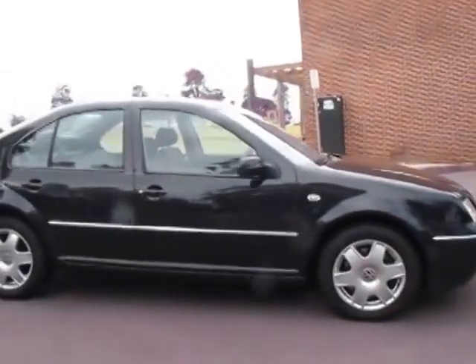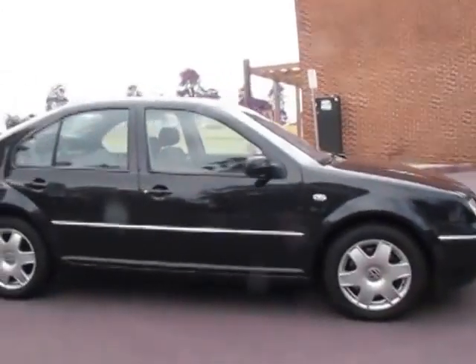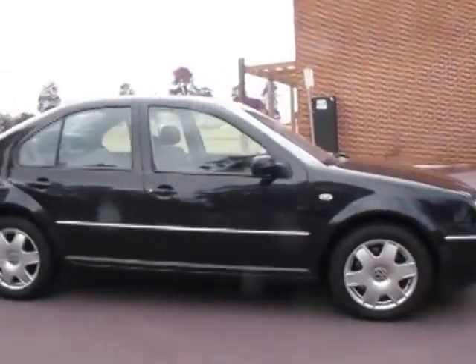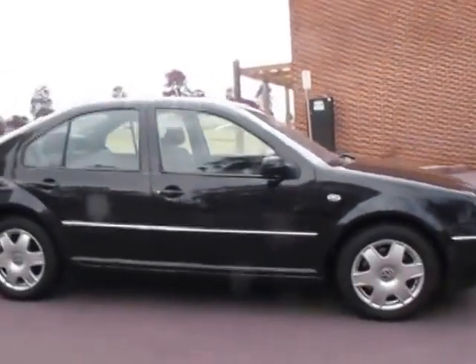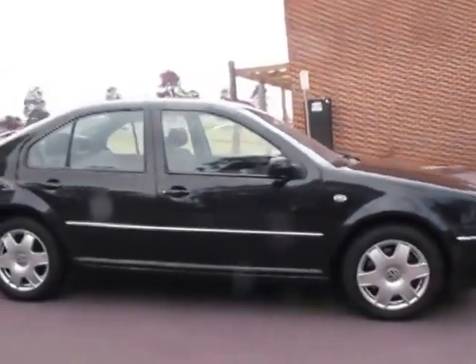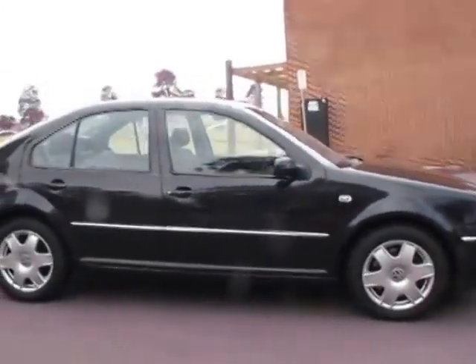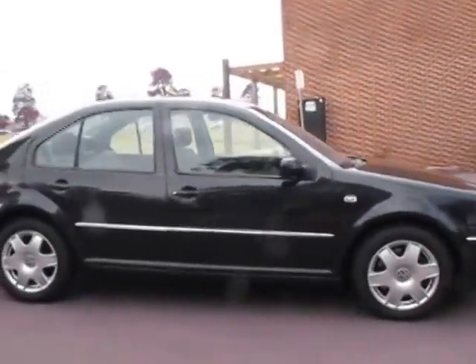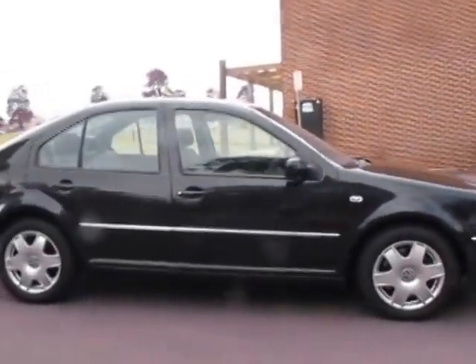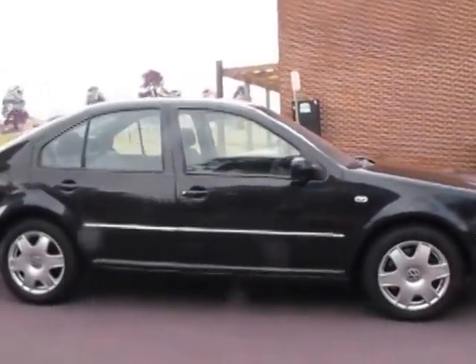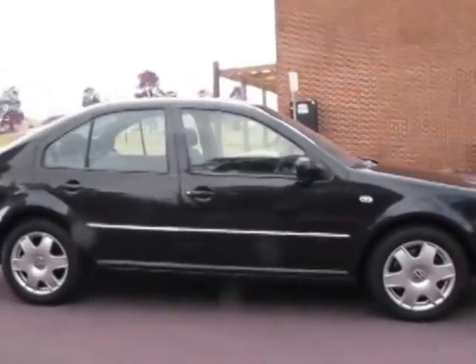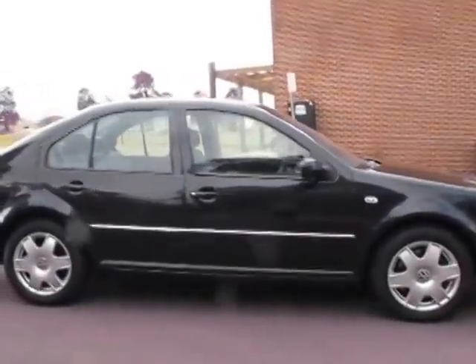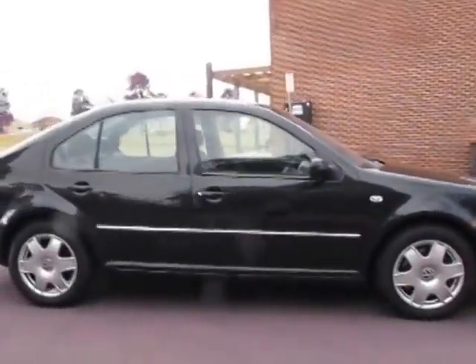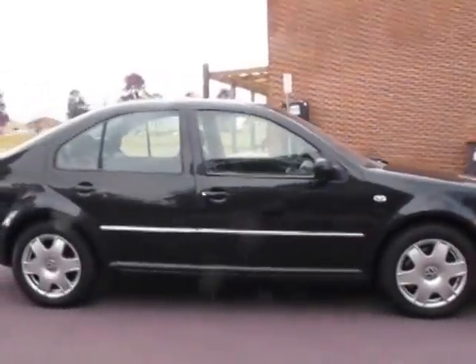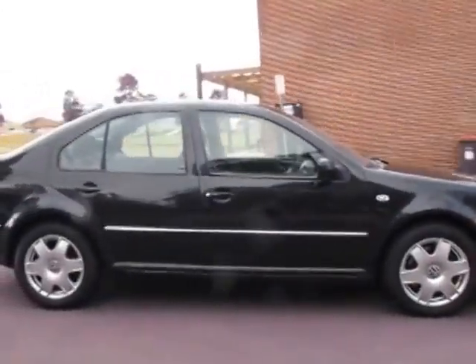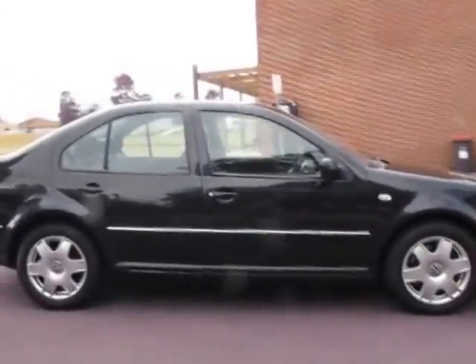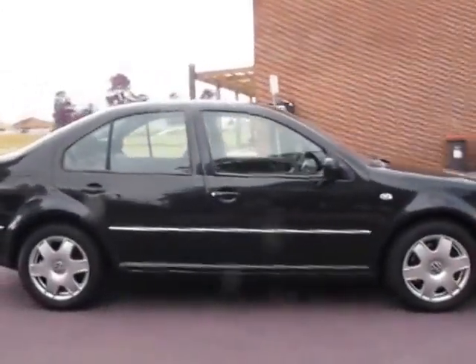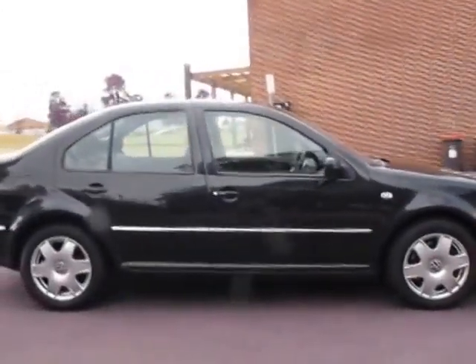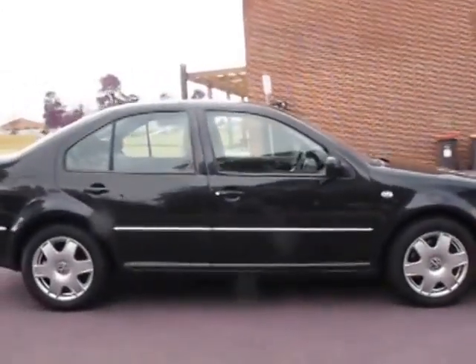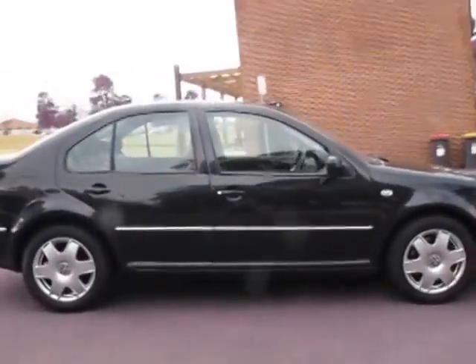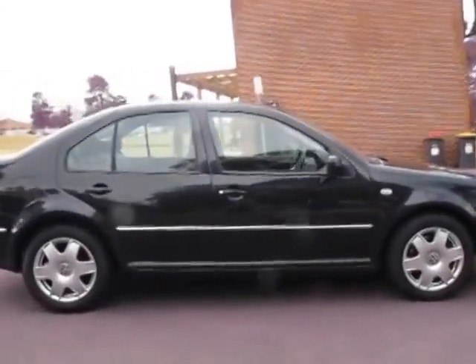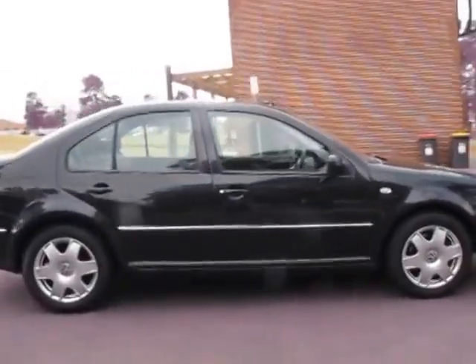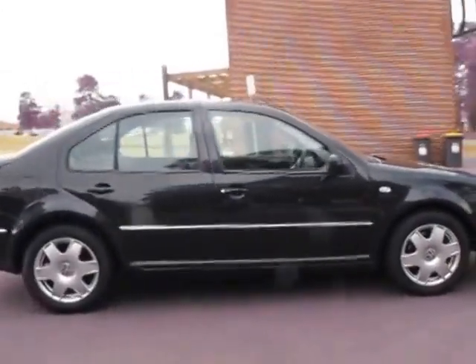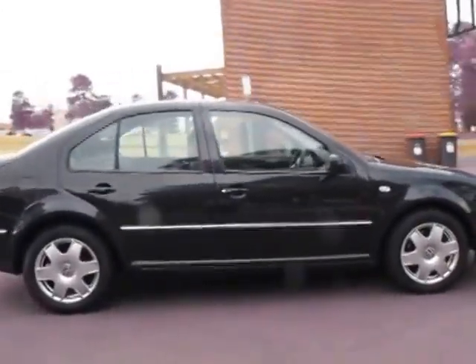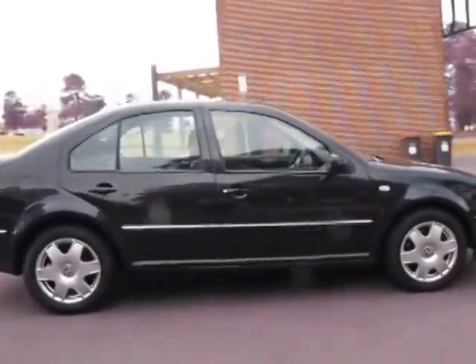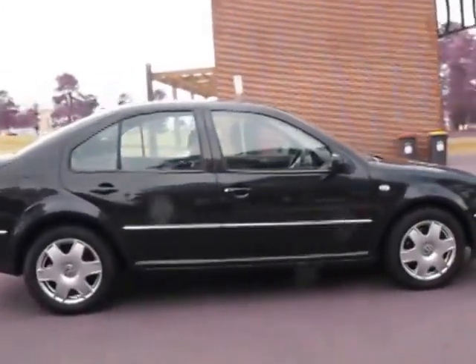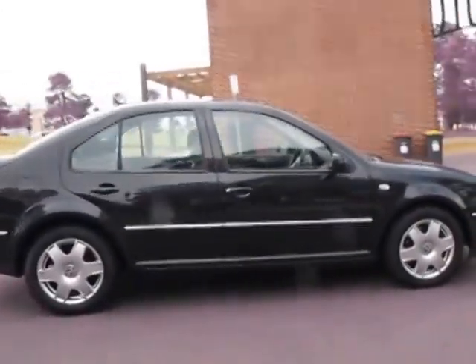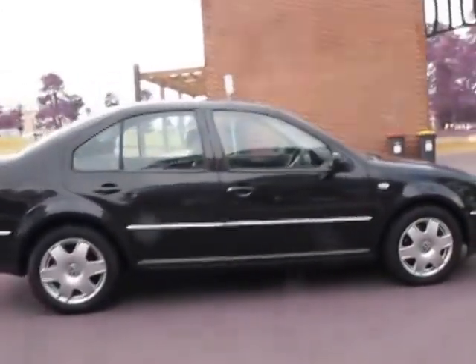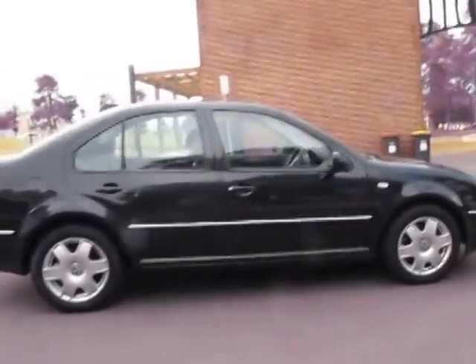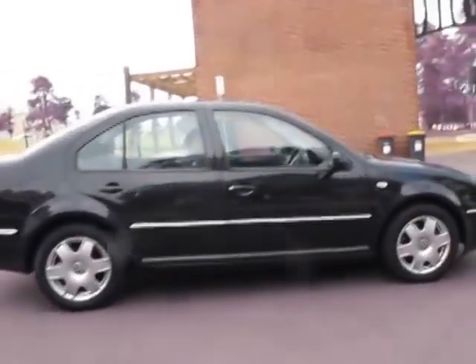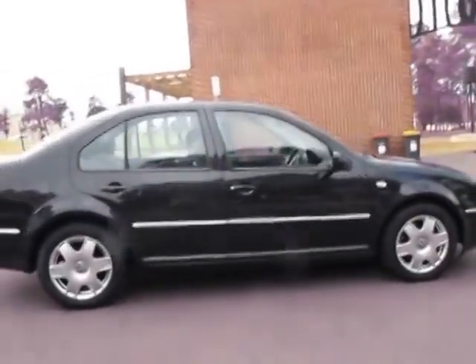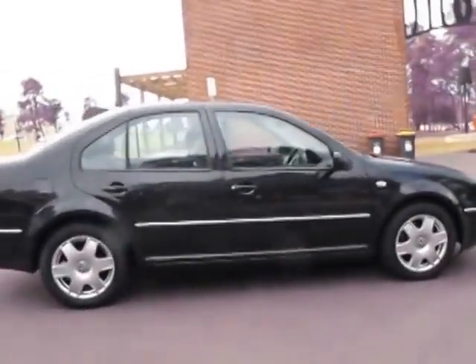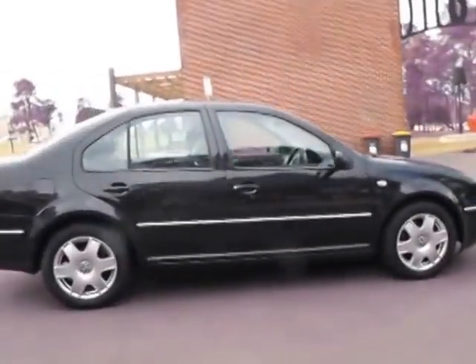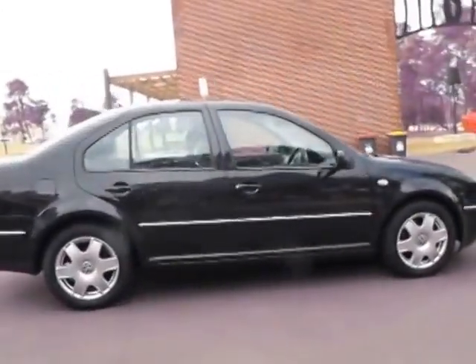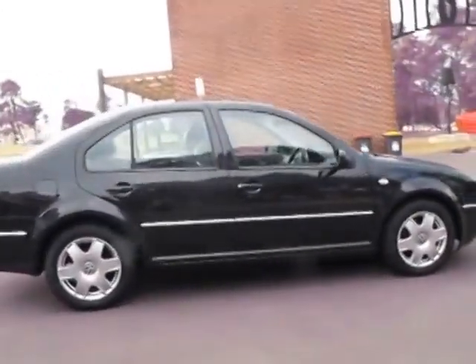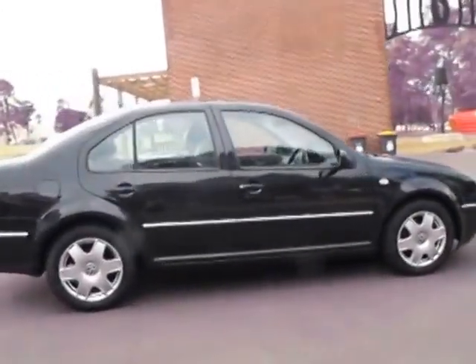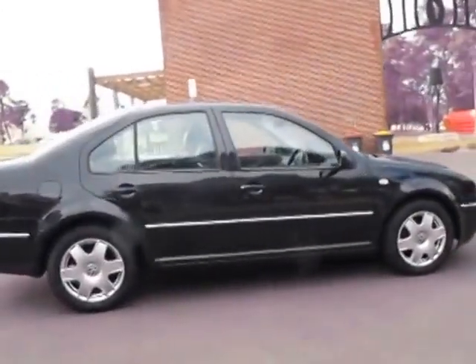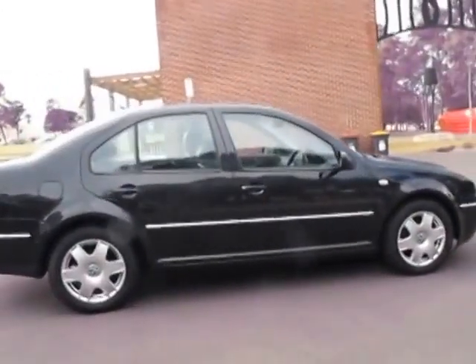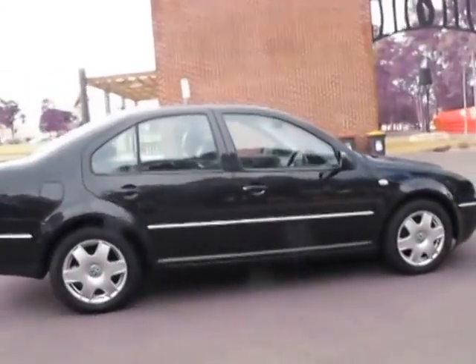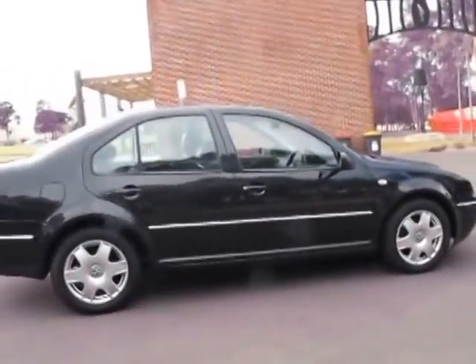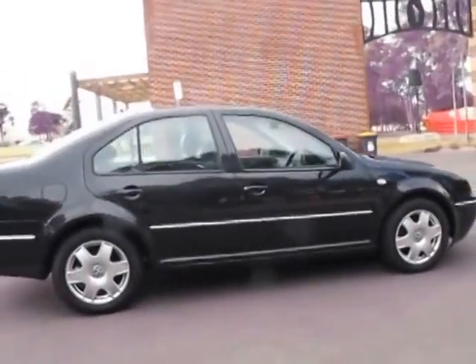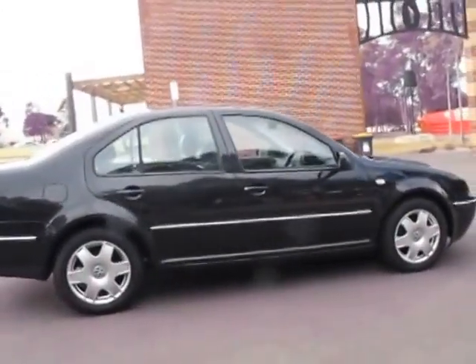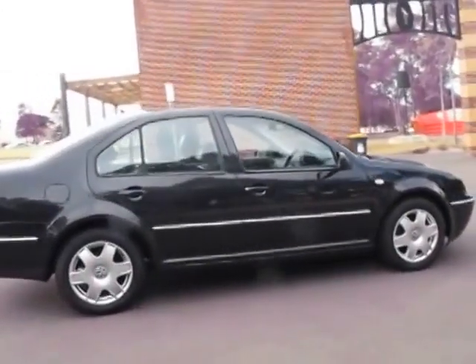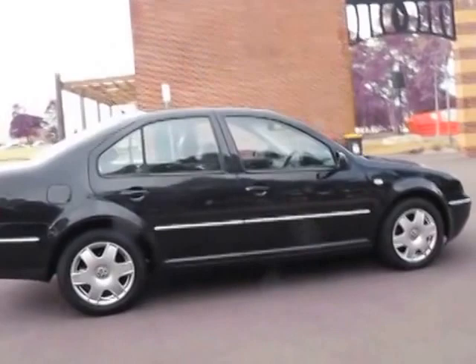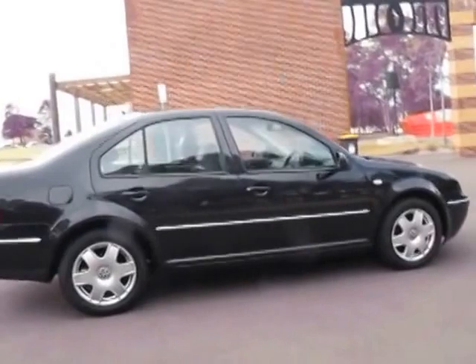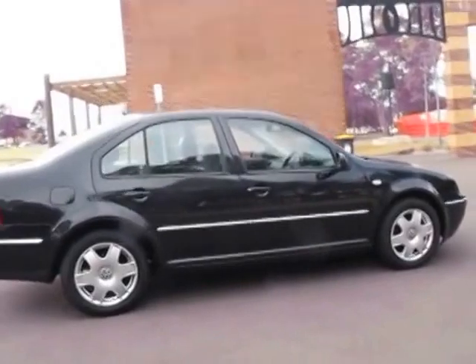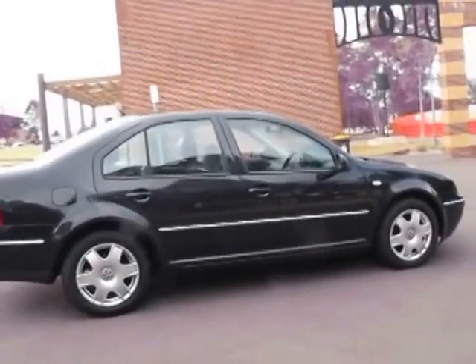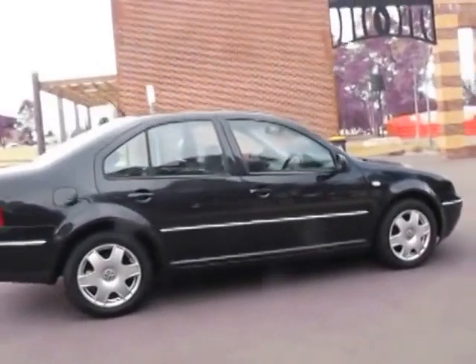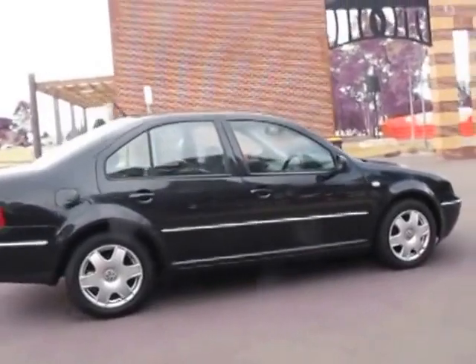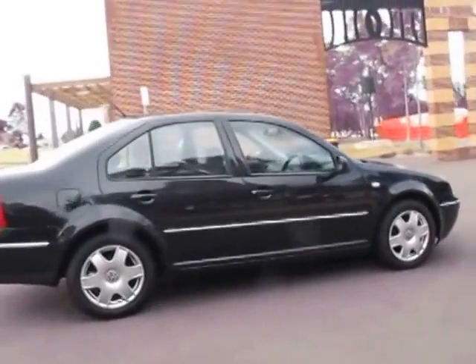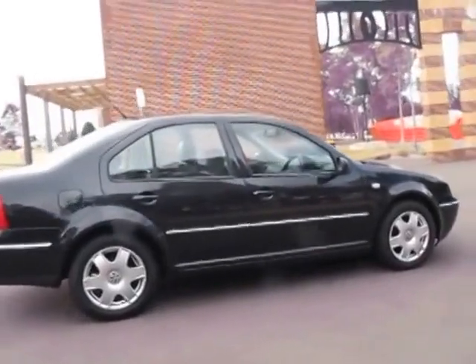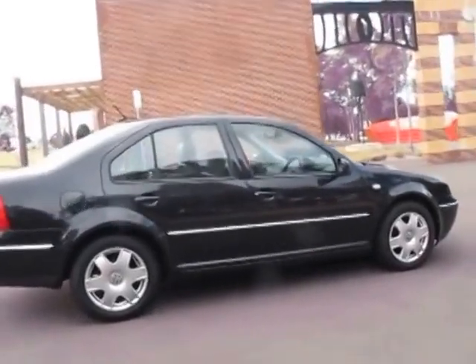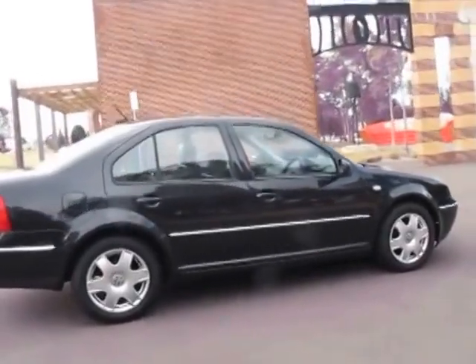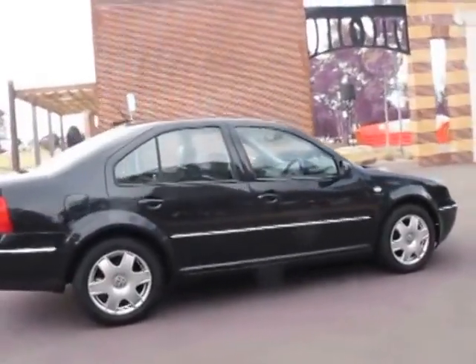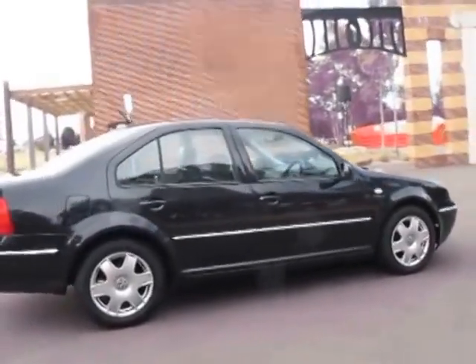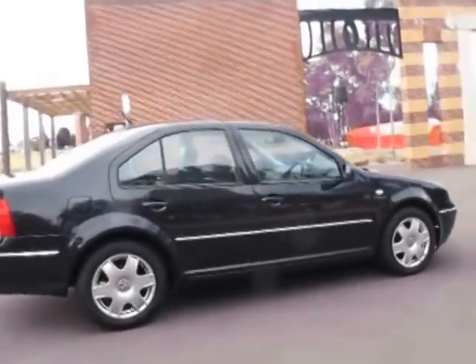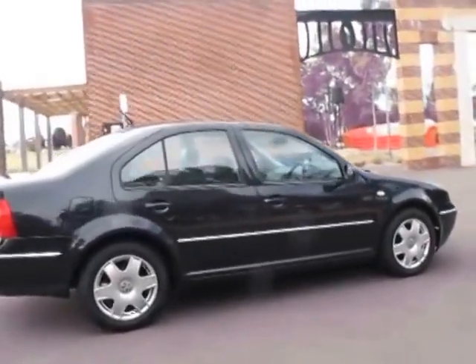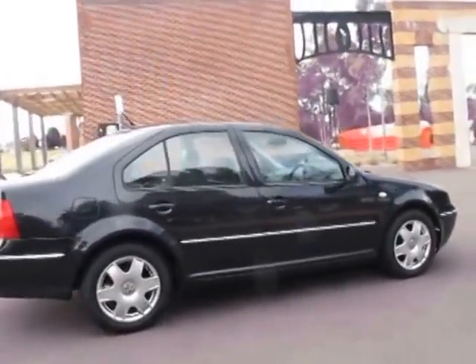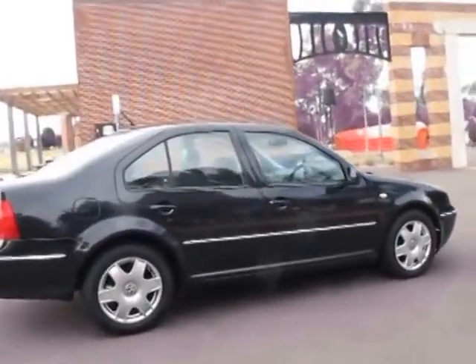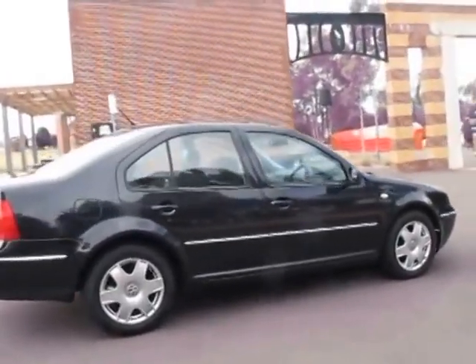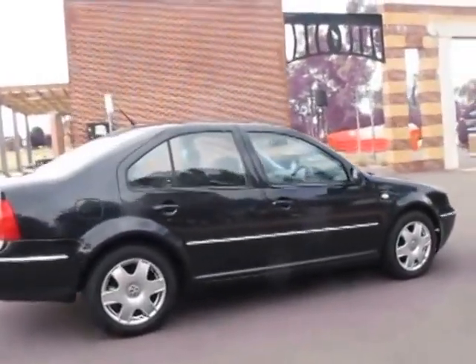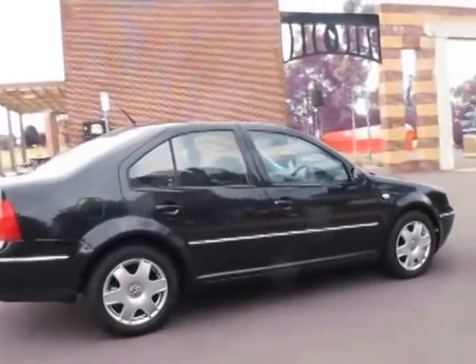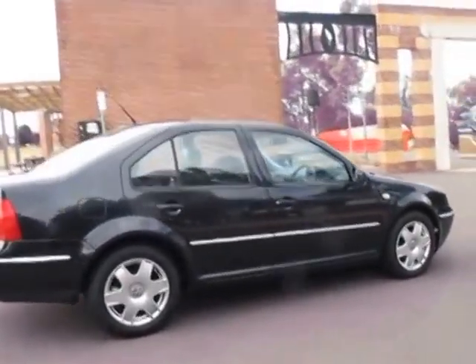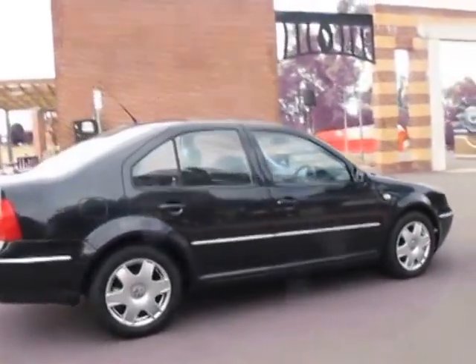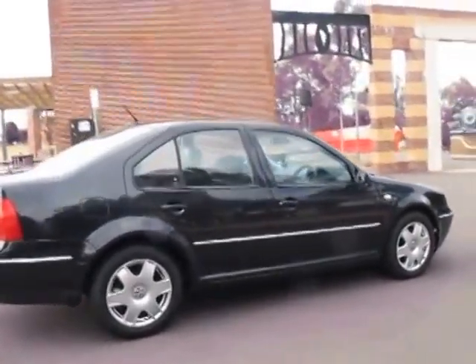Great car, great value. If you are looking for a Volkswagen Bora, I strongly suggest you come and have a look at this one. It's just such a great car.